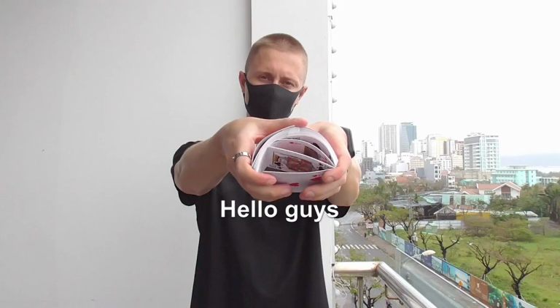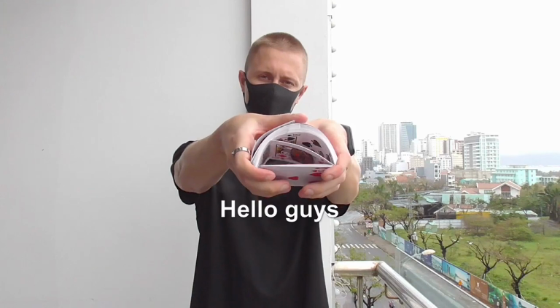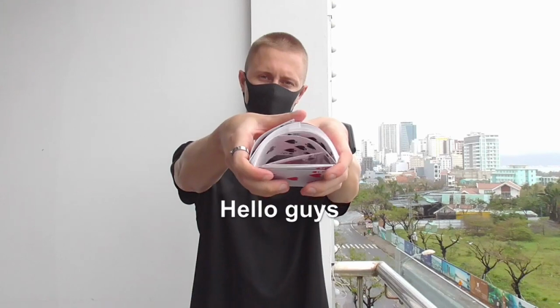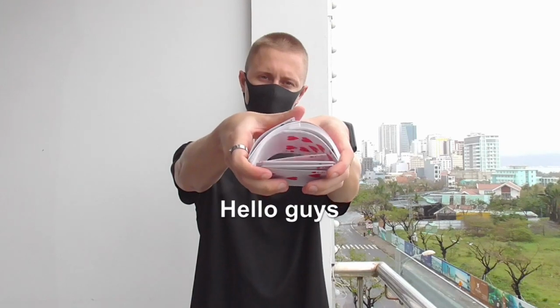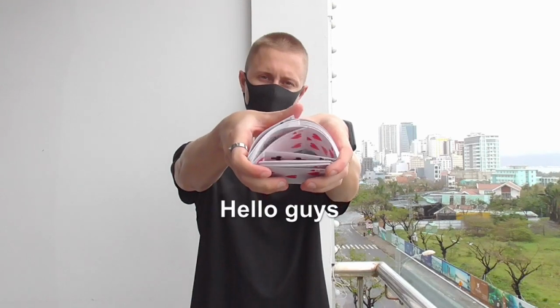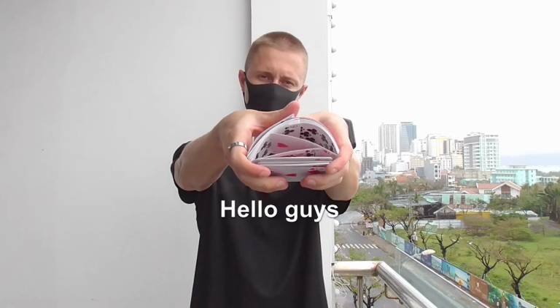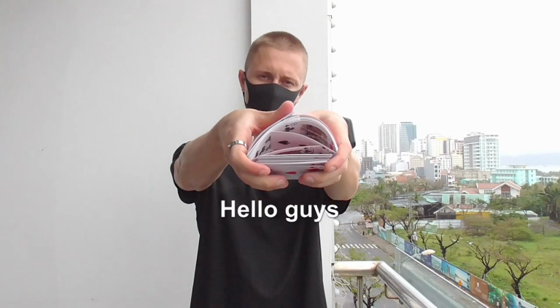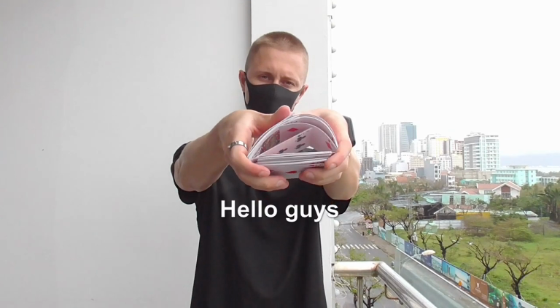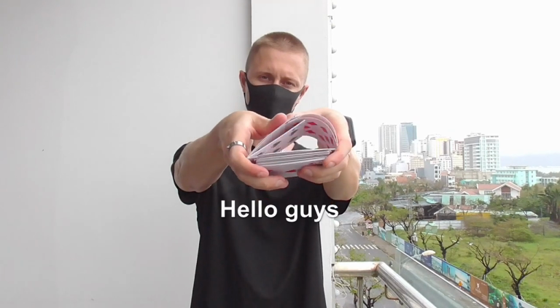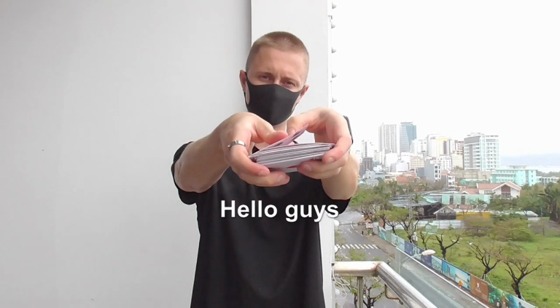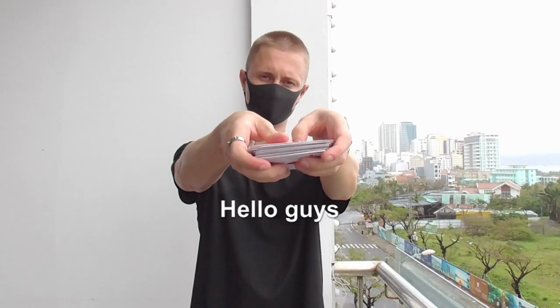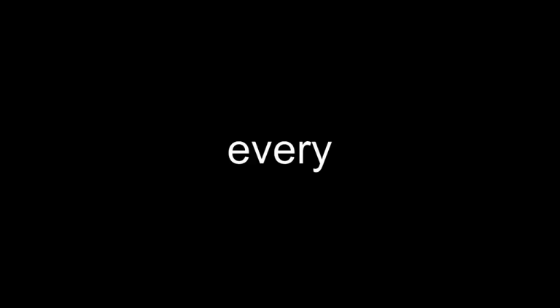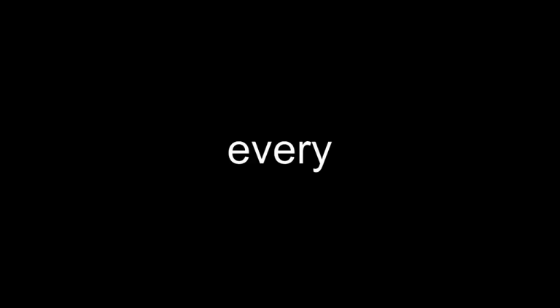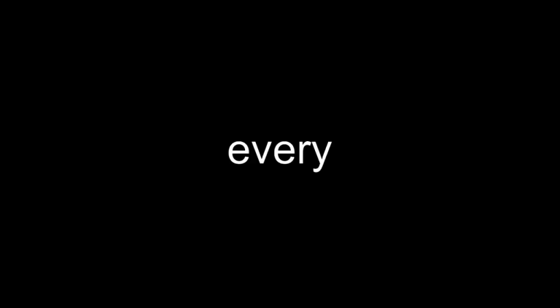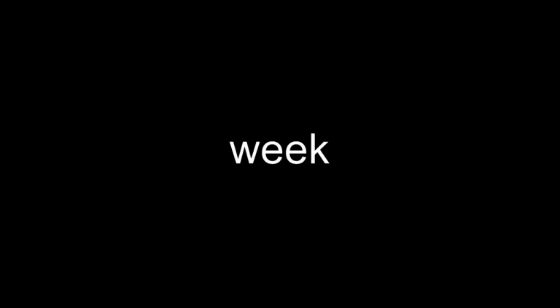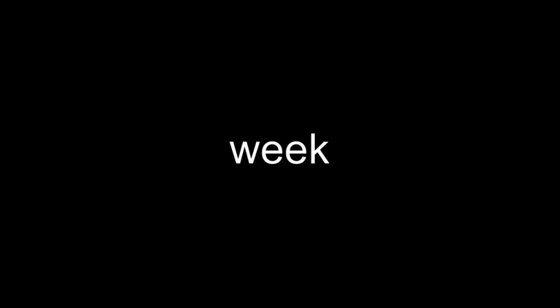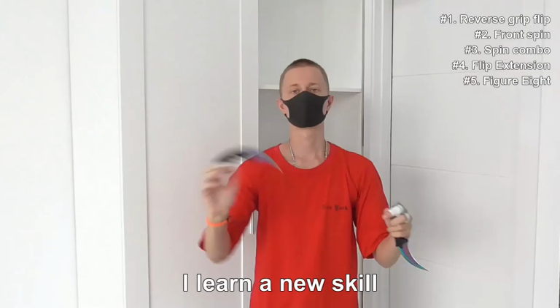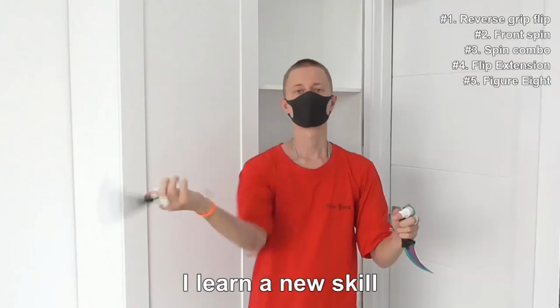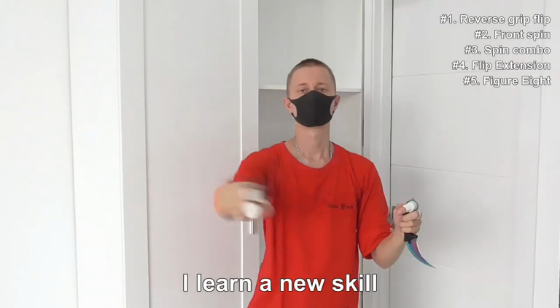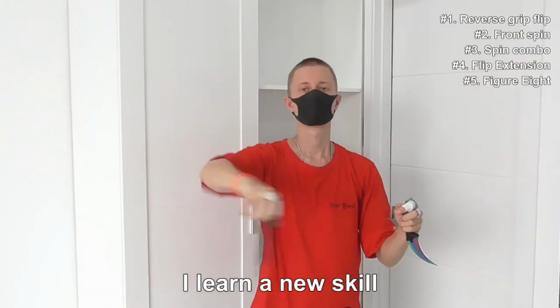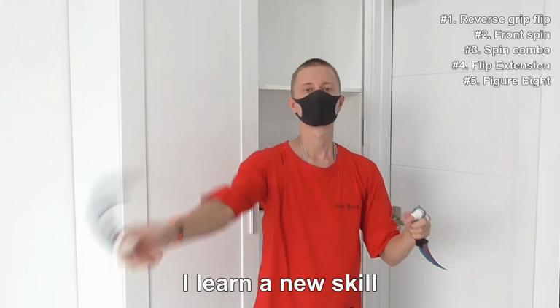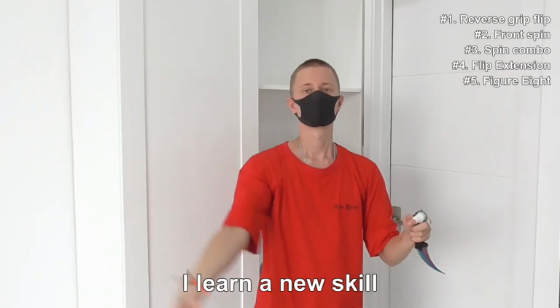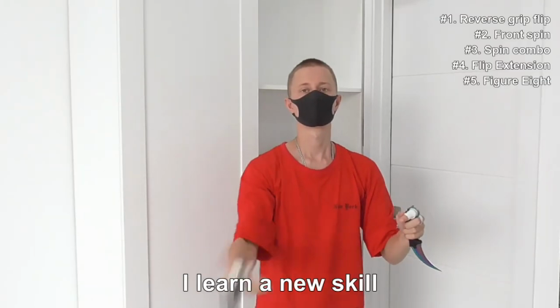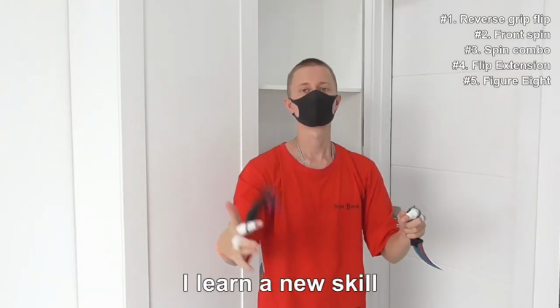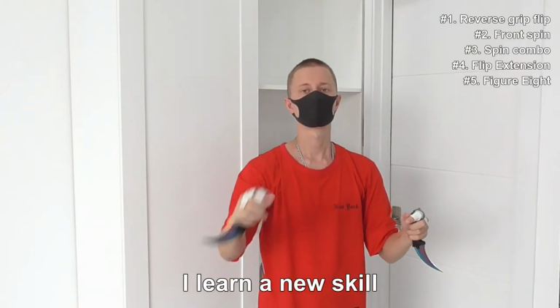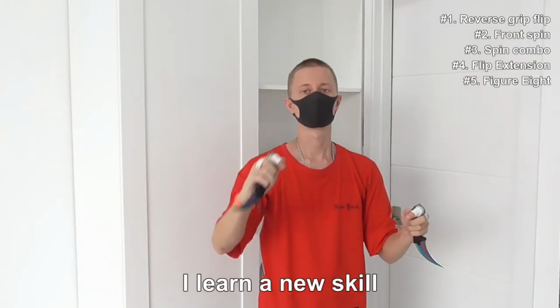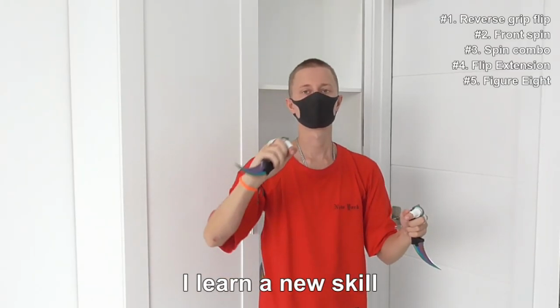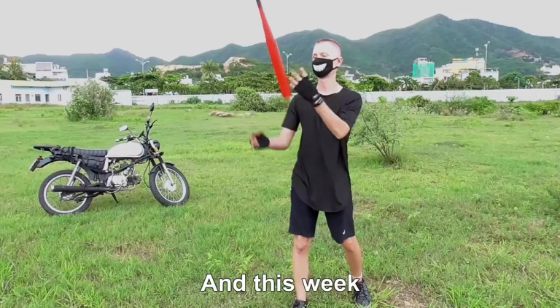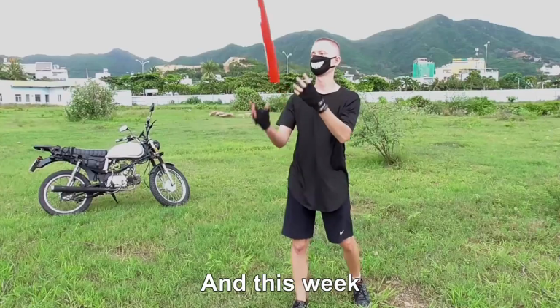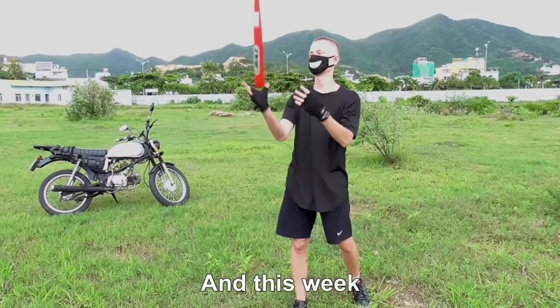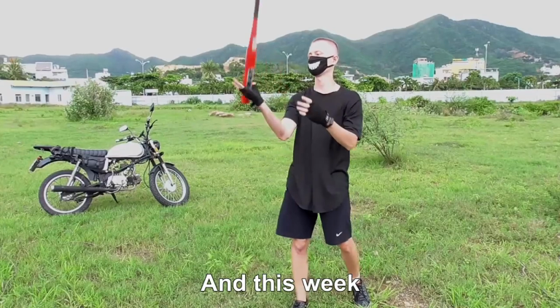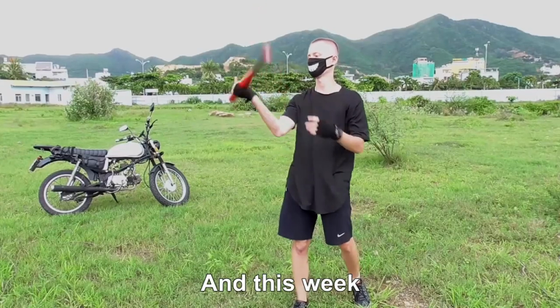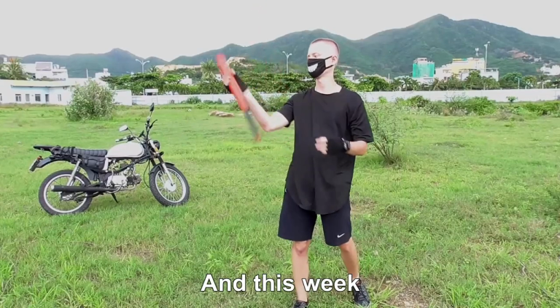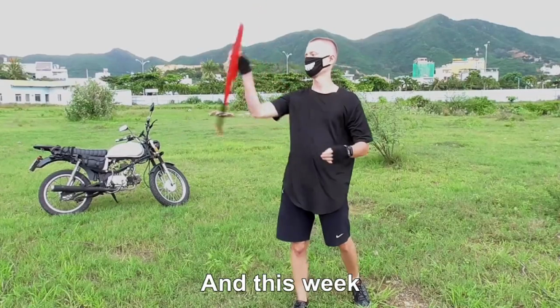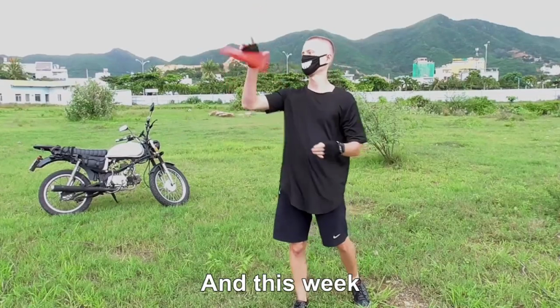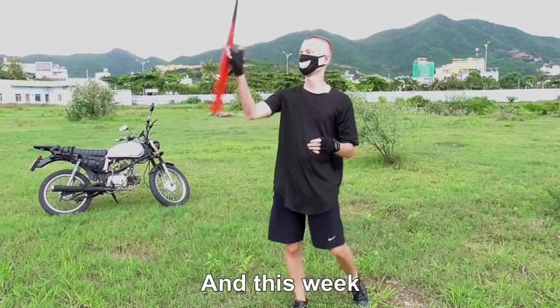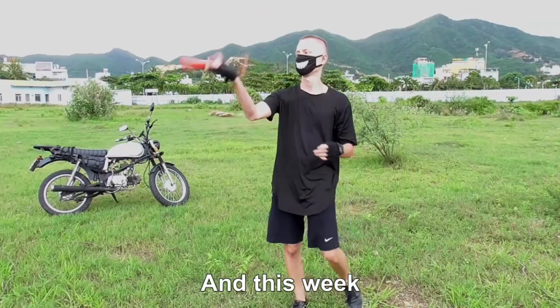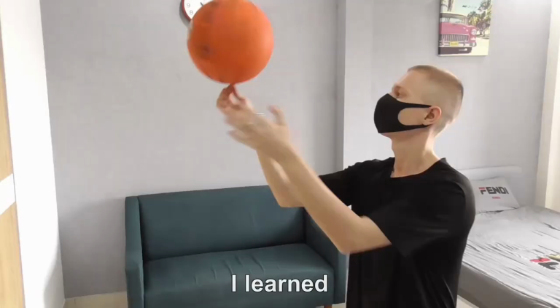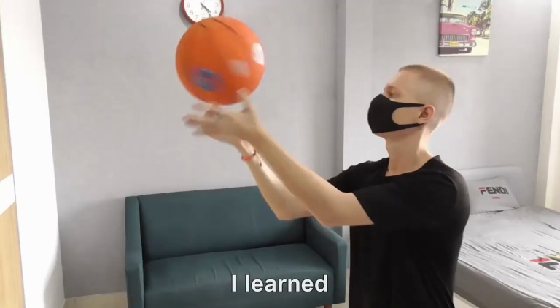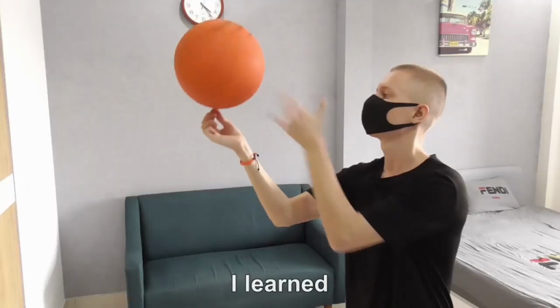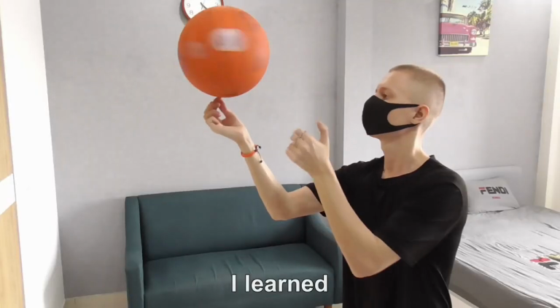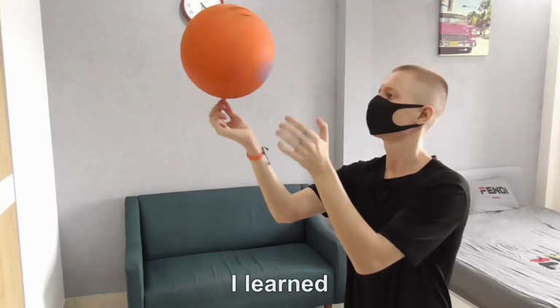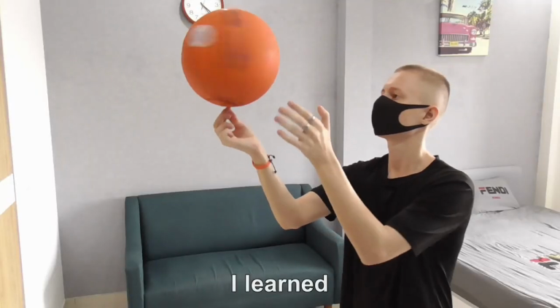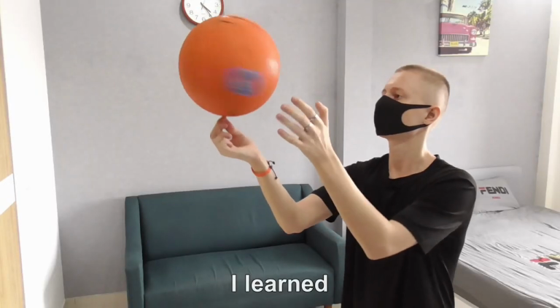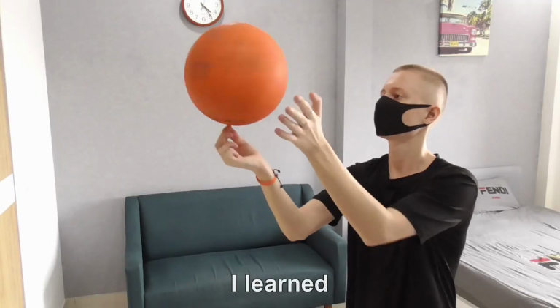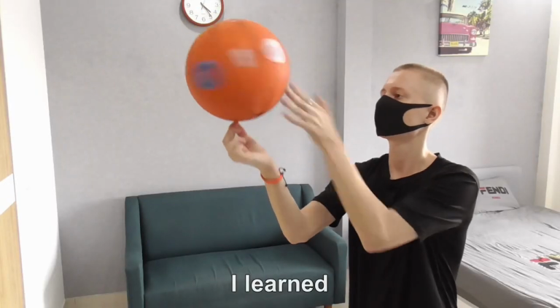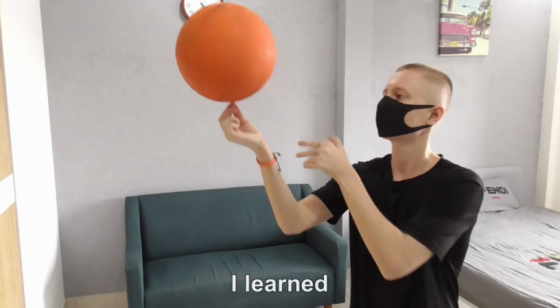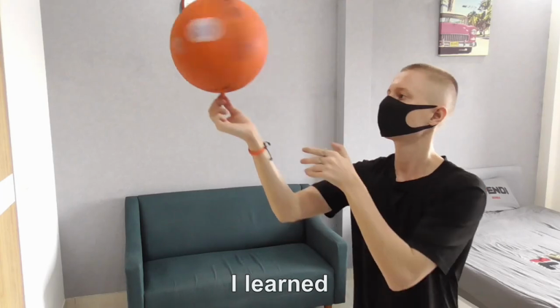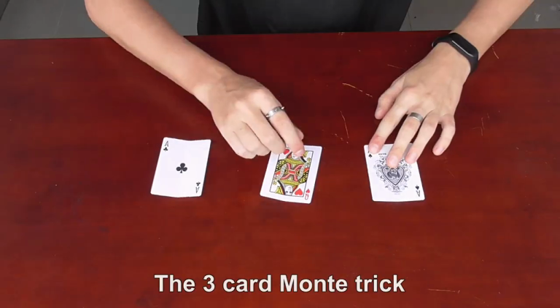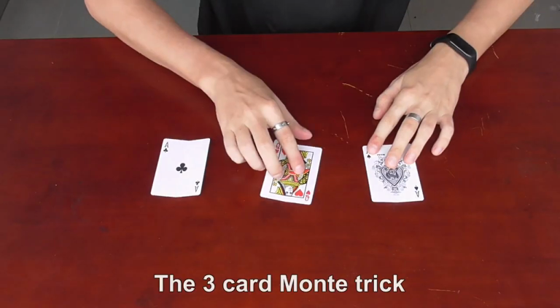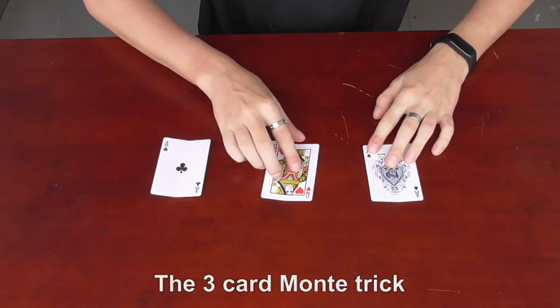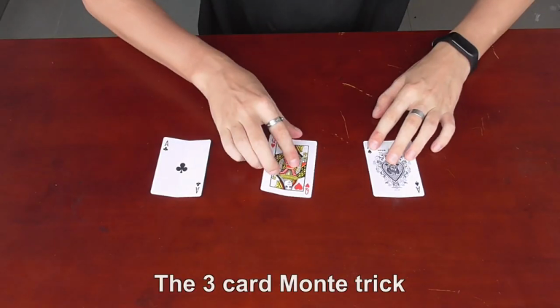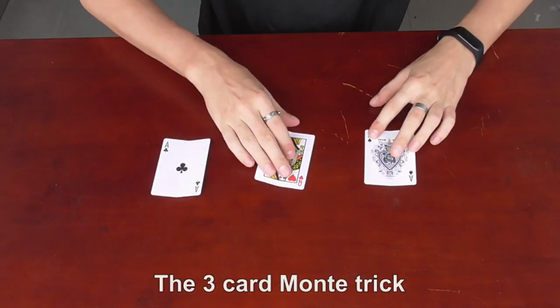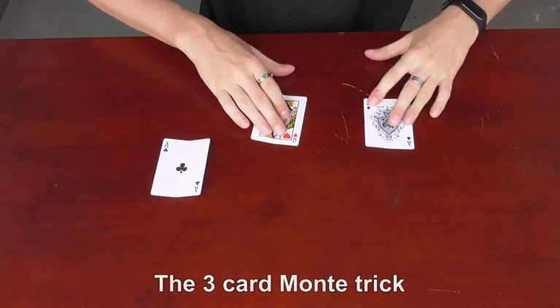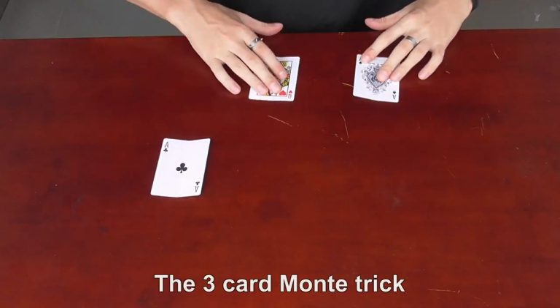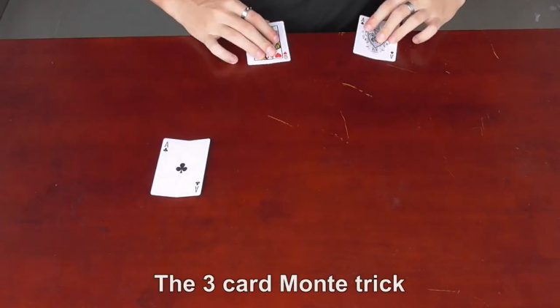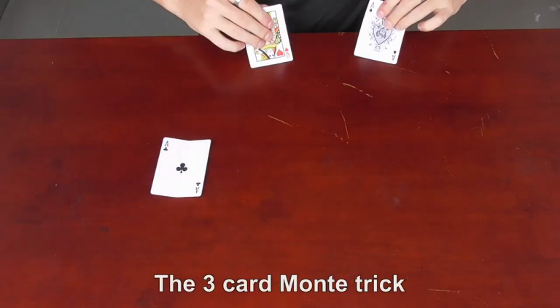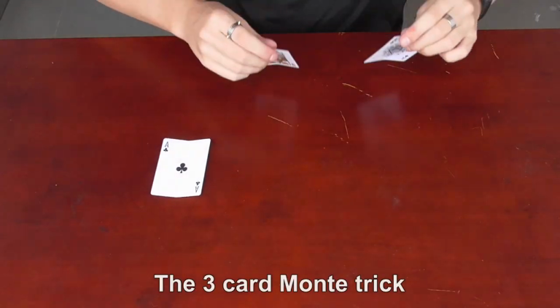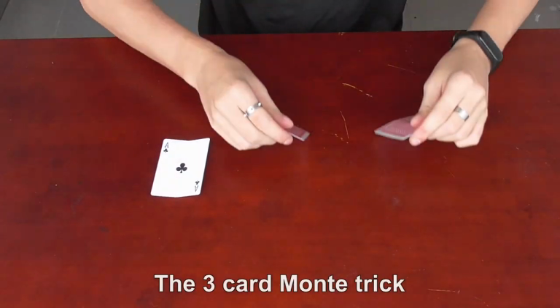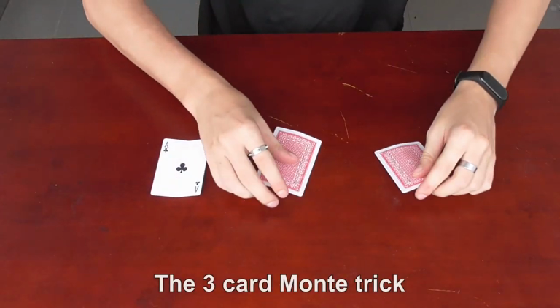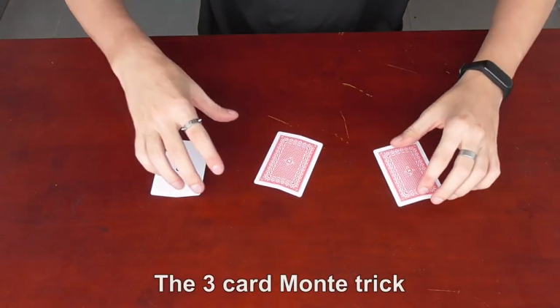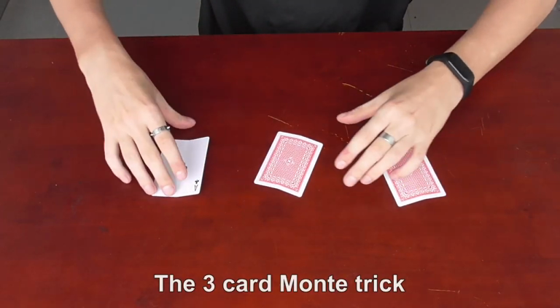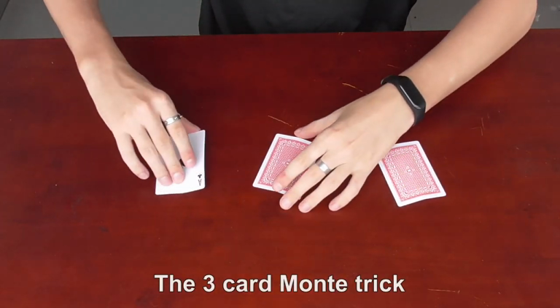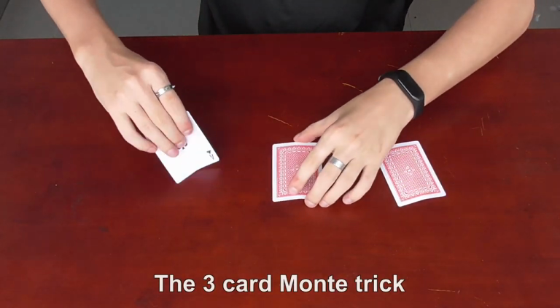Hello guys! Every week I learn a new skill, and this week I learned the 3 card Monty trick.